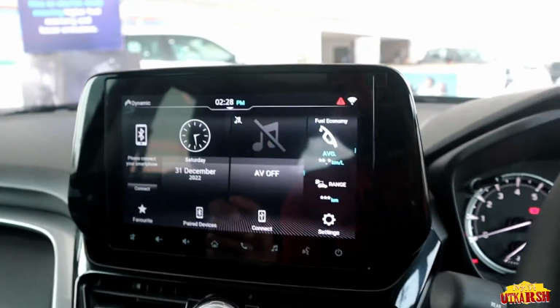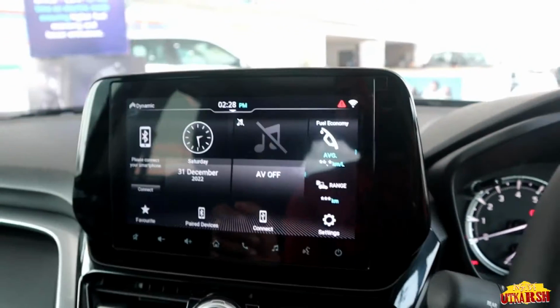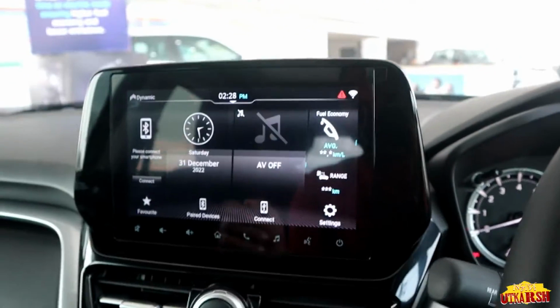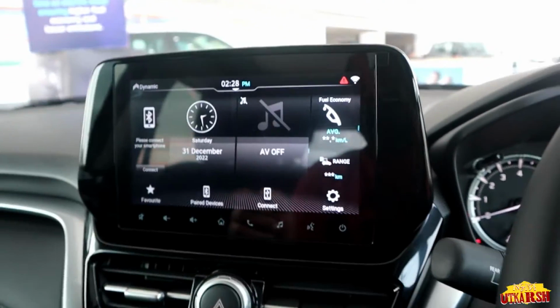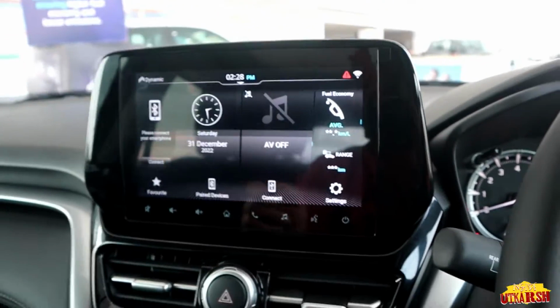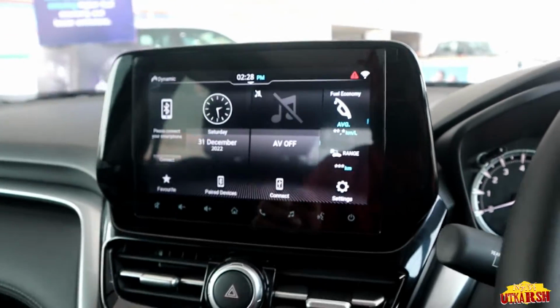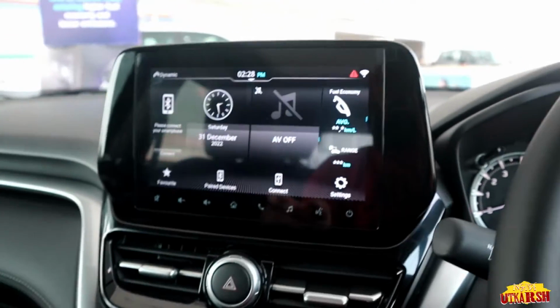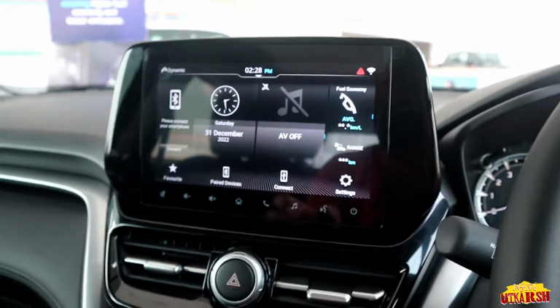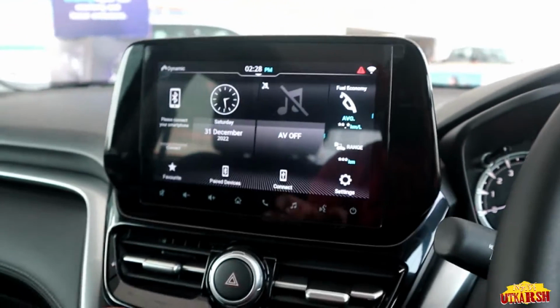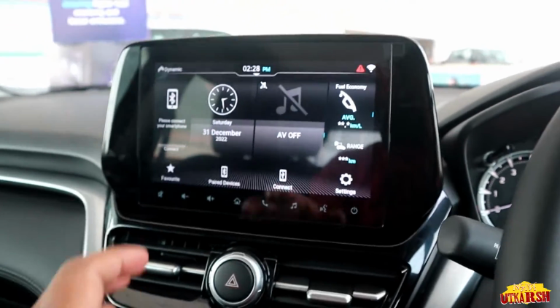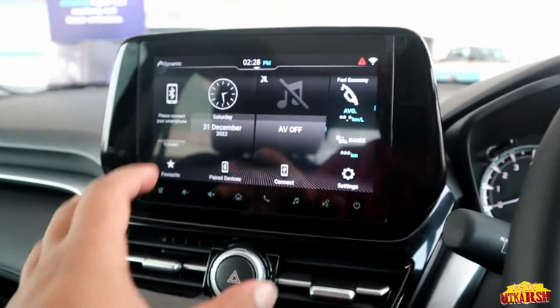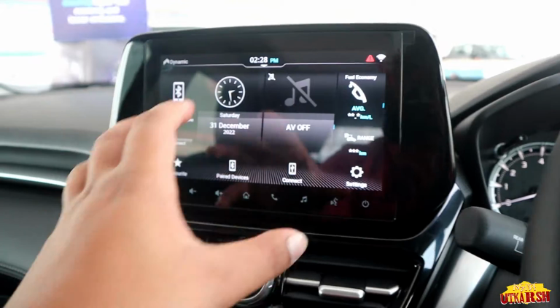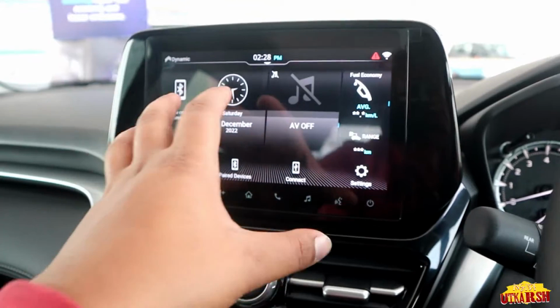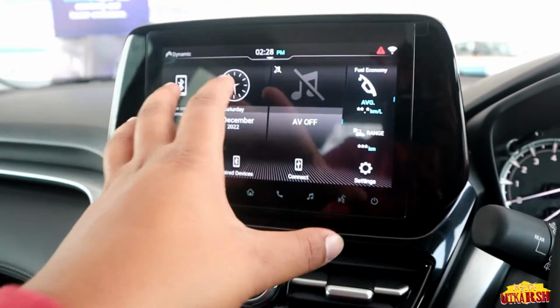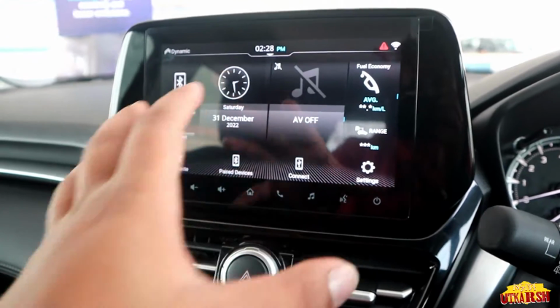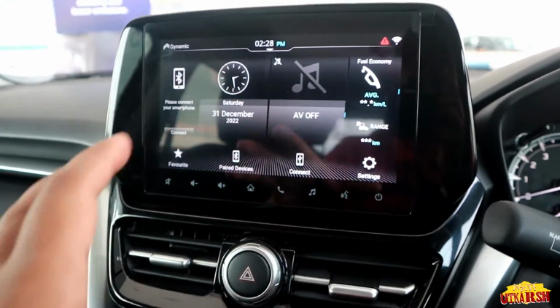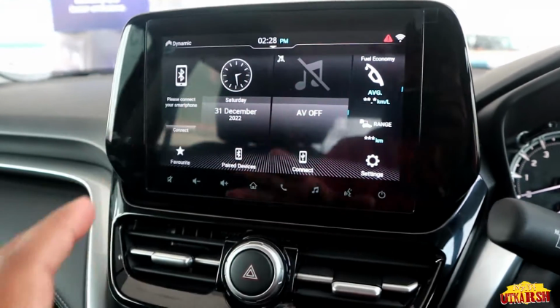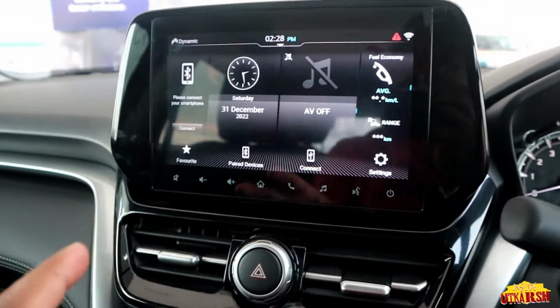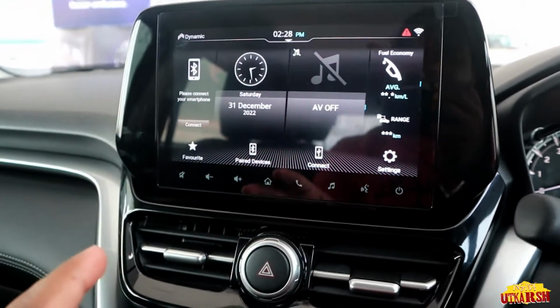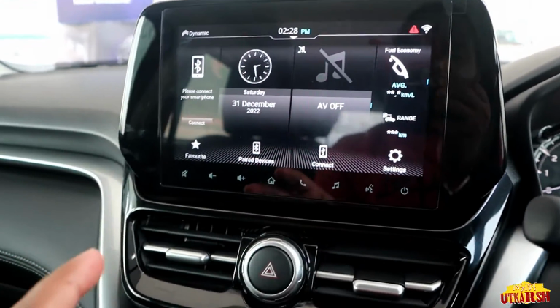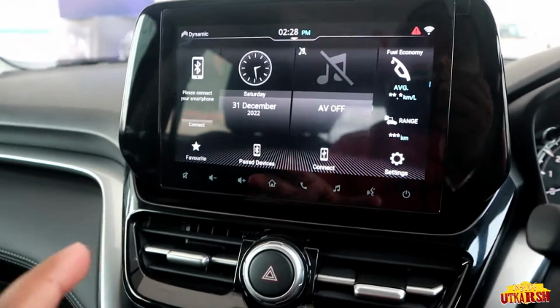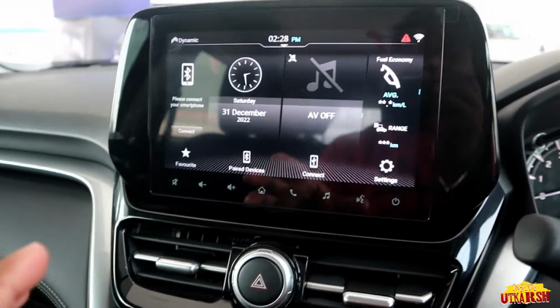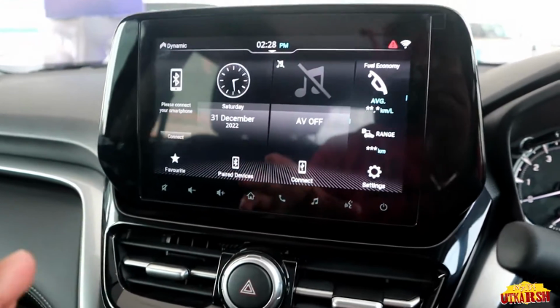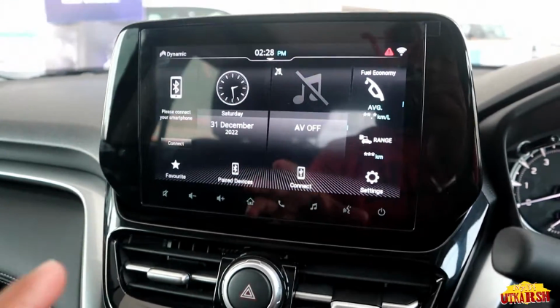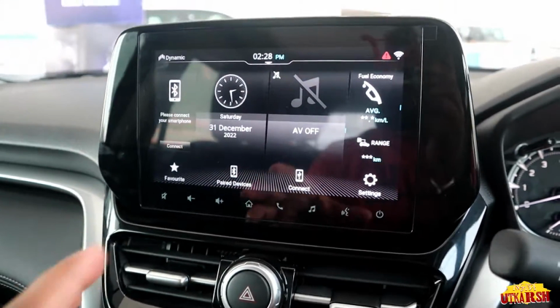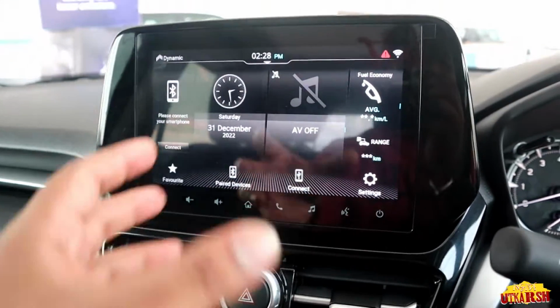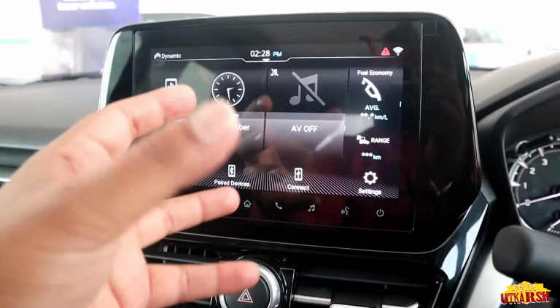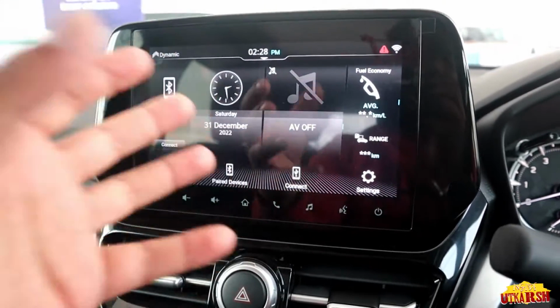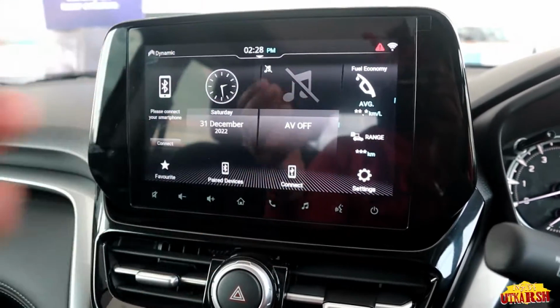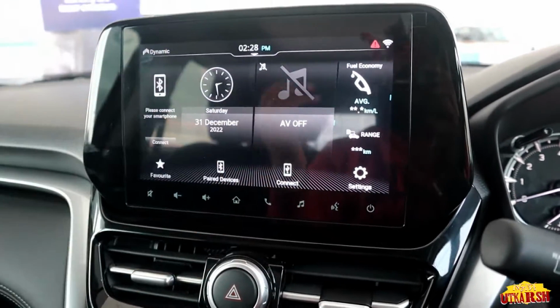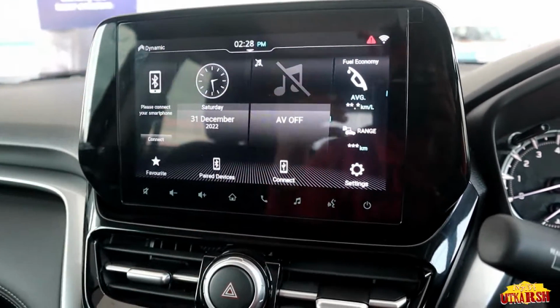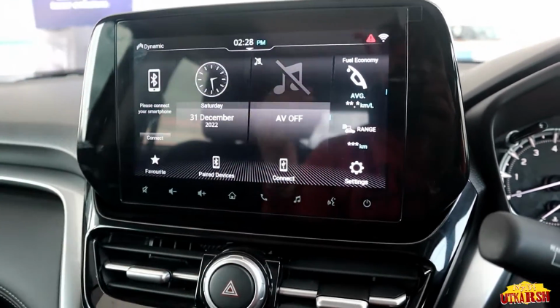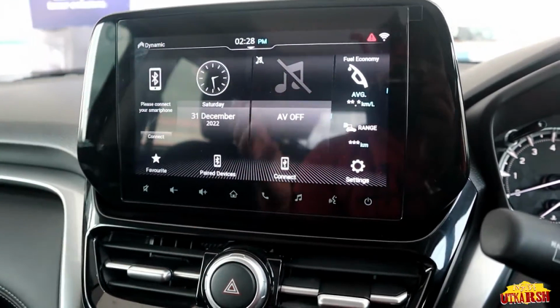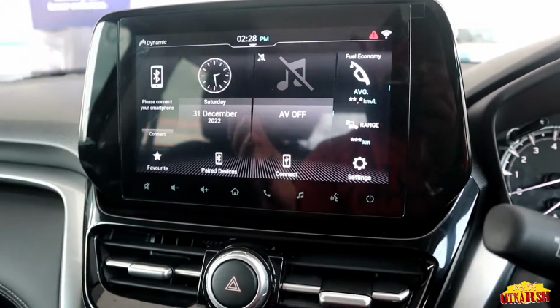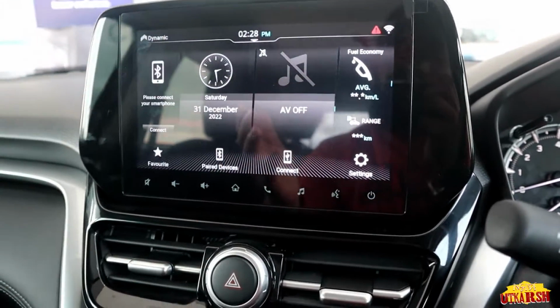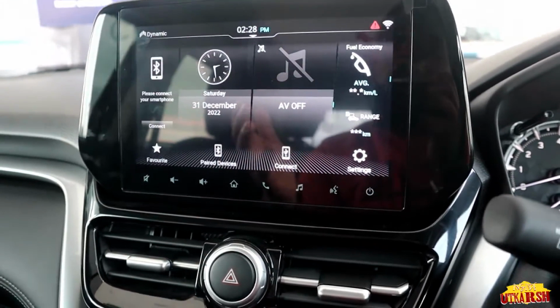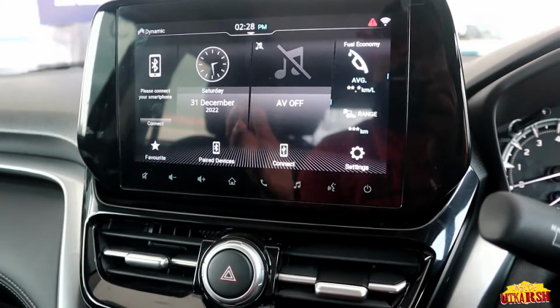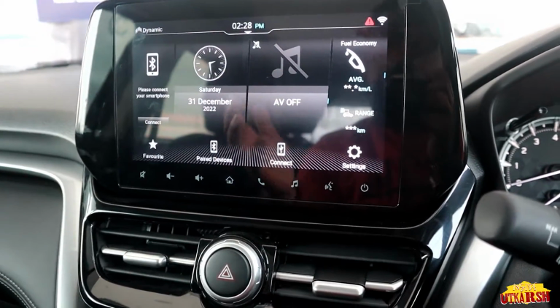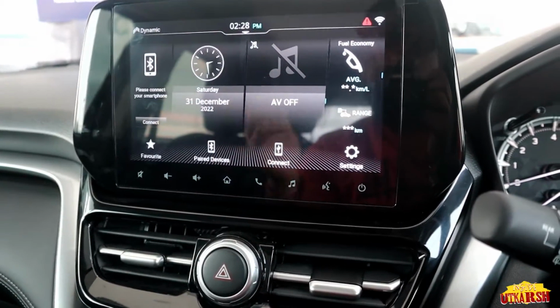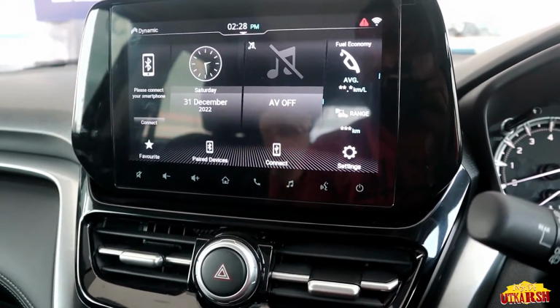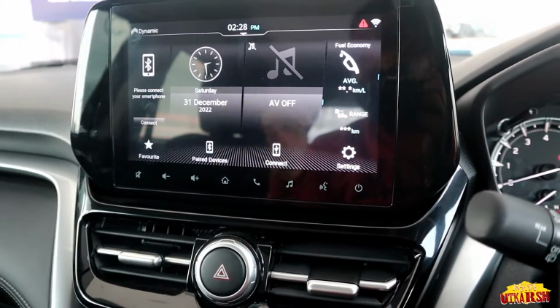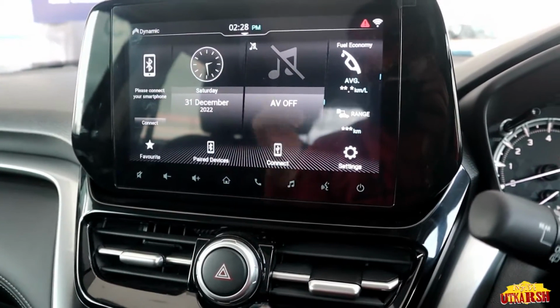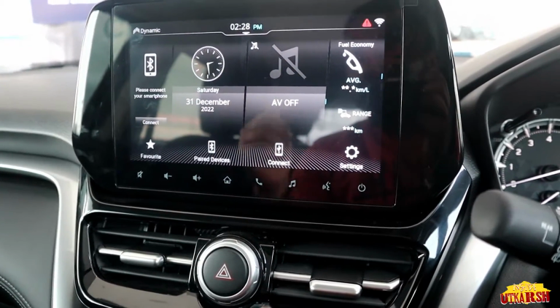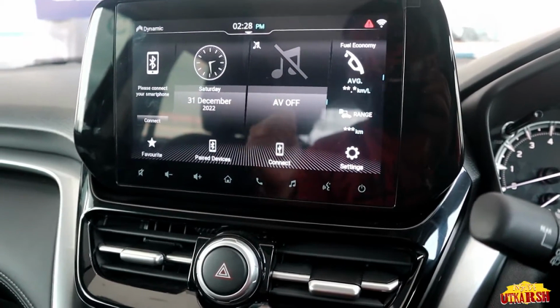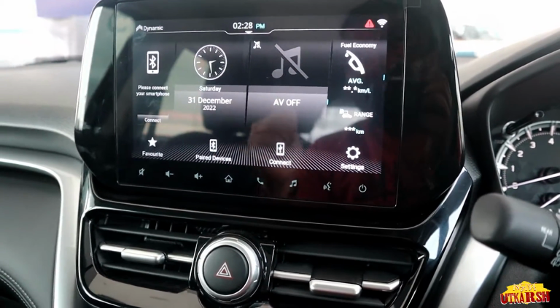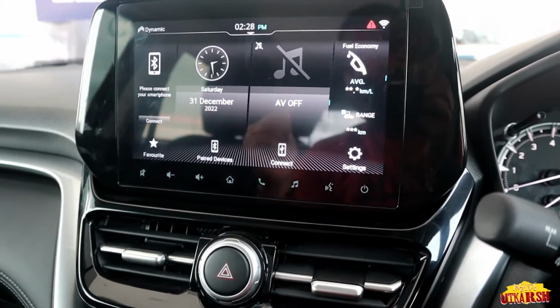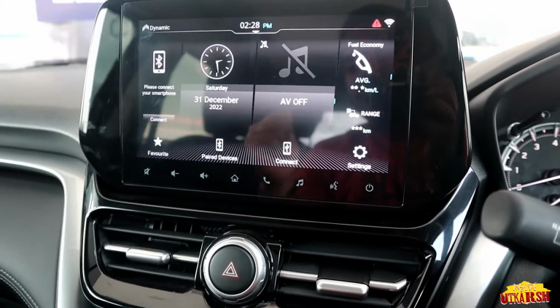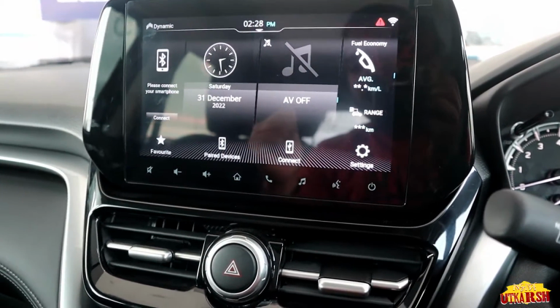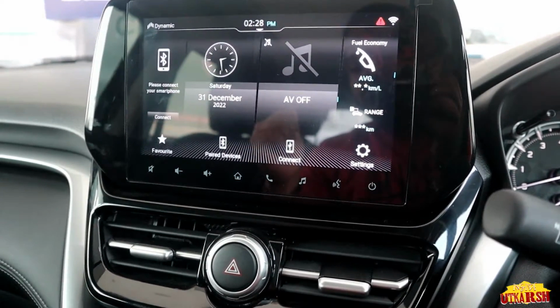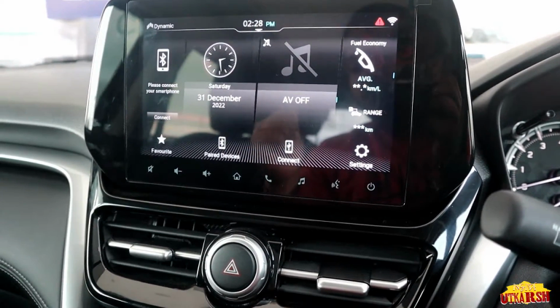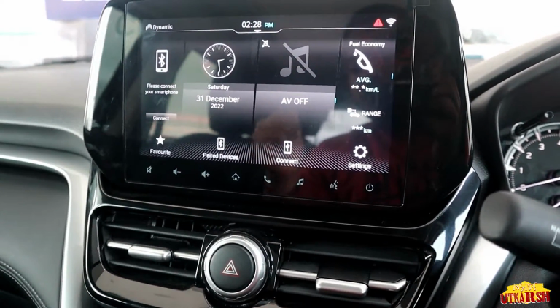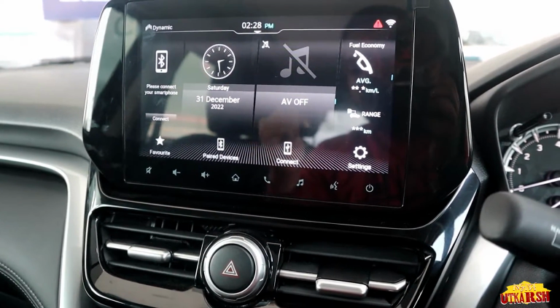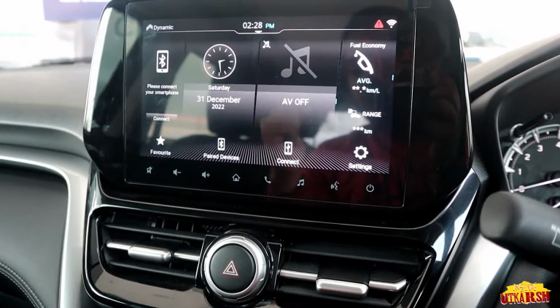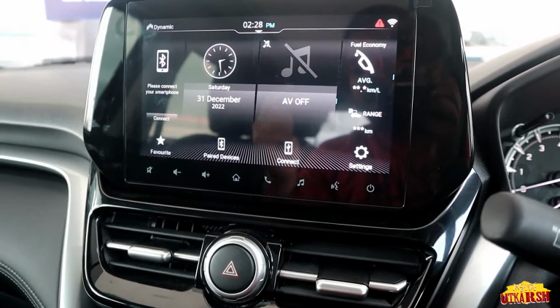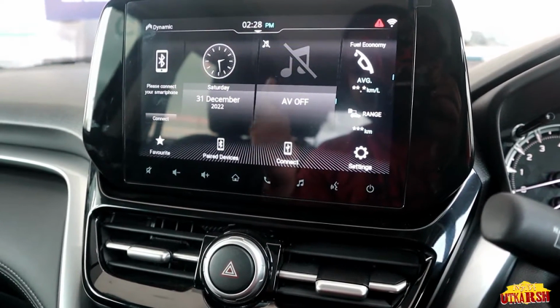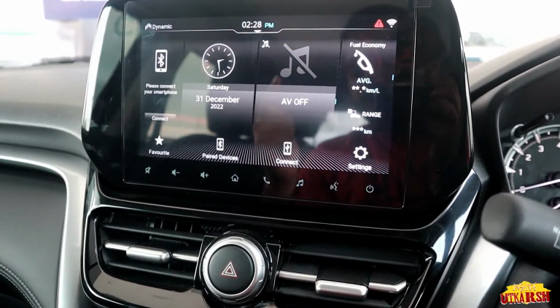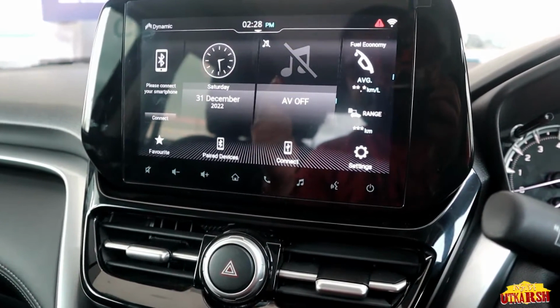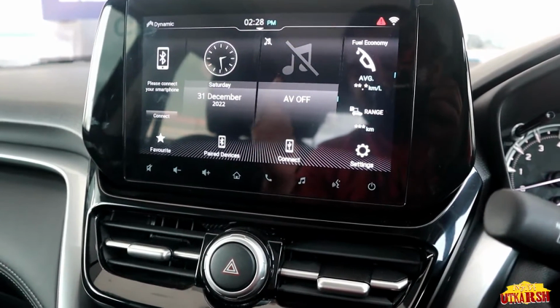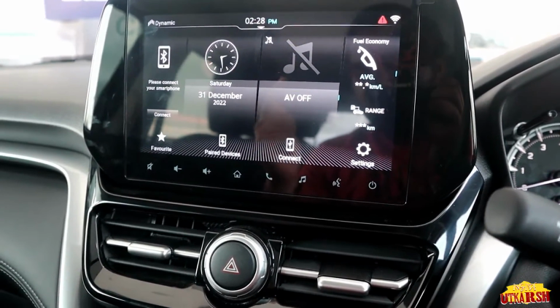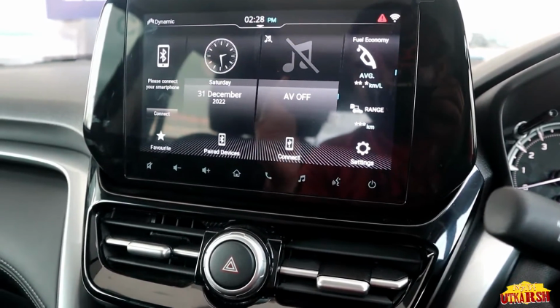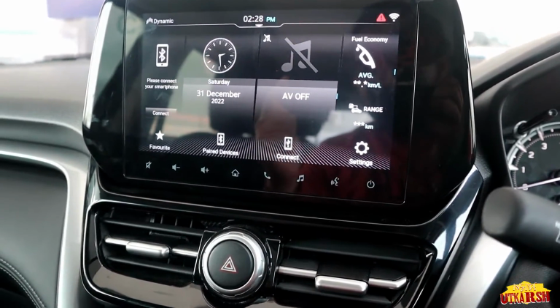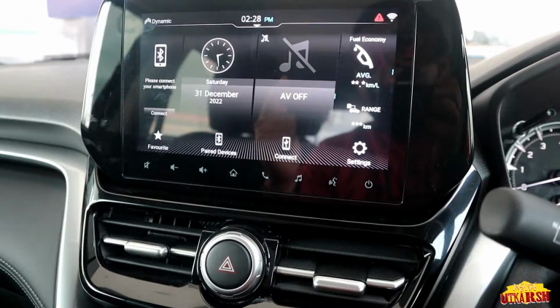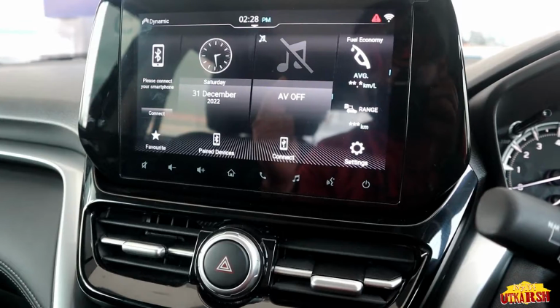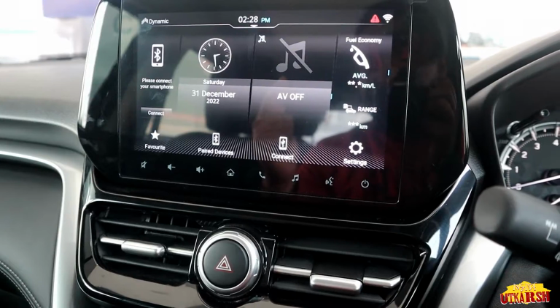I'm checking the audio quality right now — I personally like it. Let me play it once so you can hear it too. Tell me in the comments section how you feel about the sound.